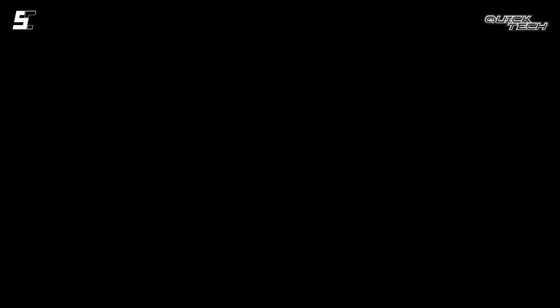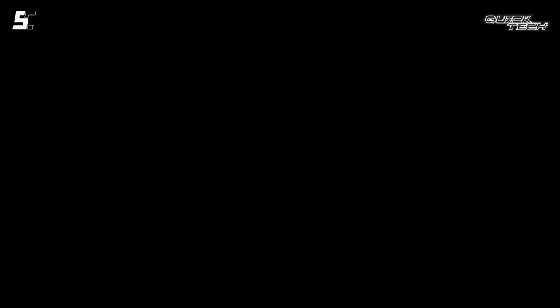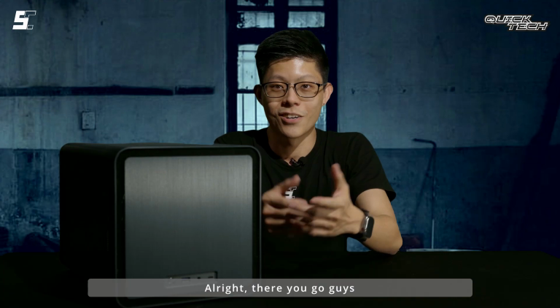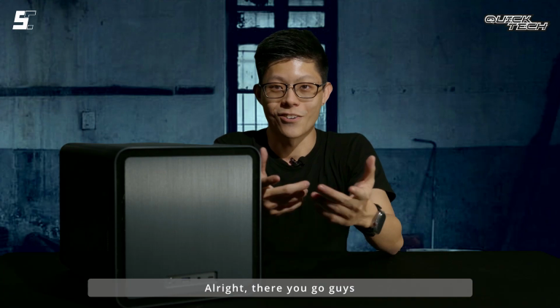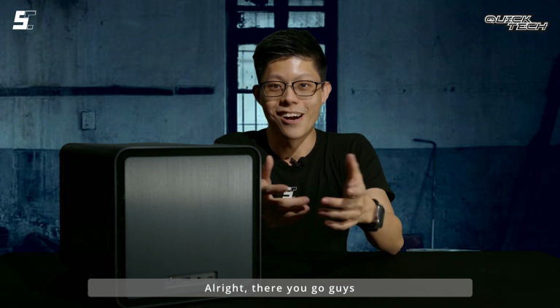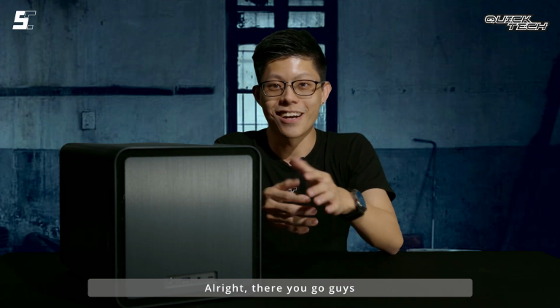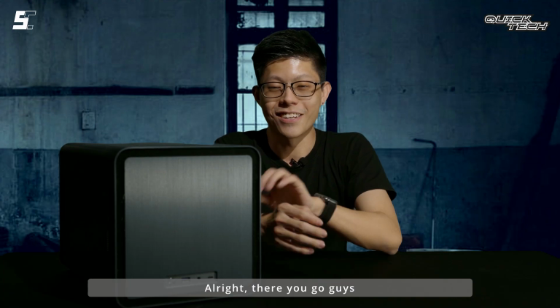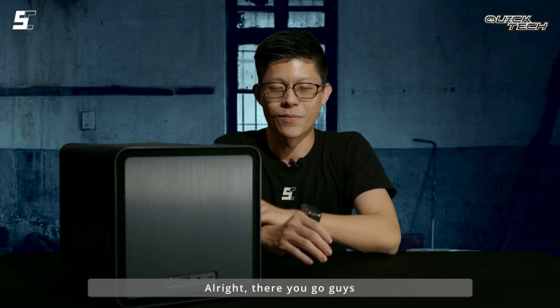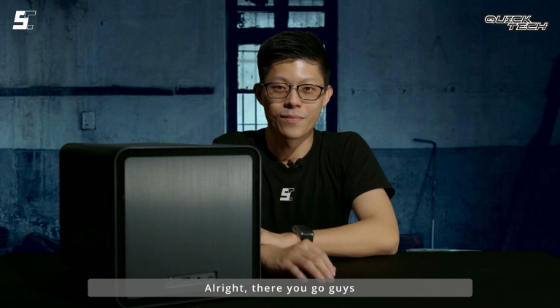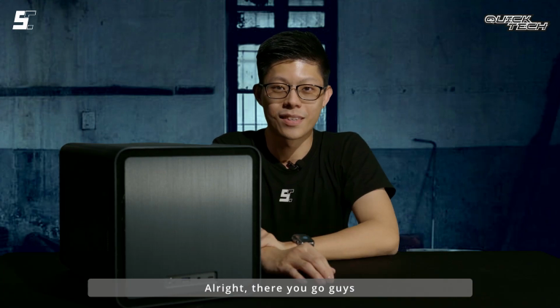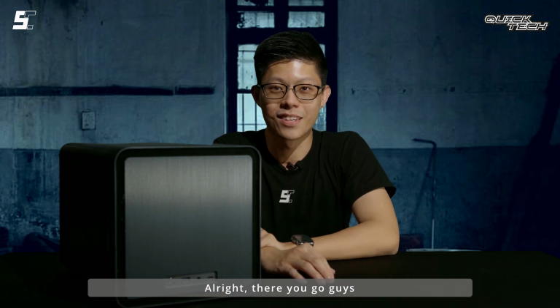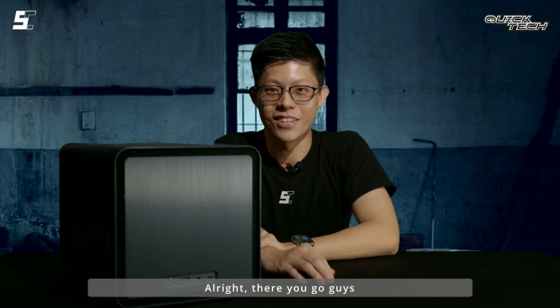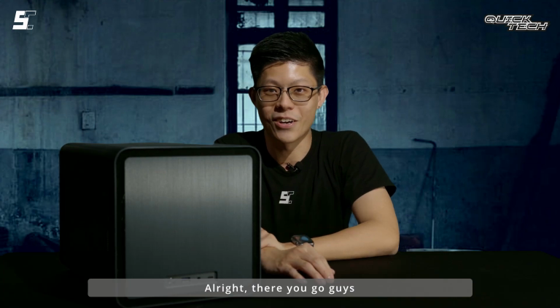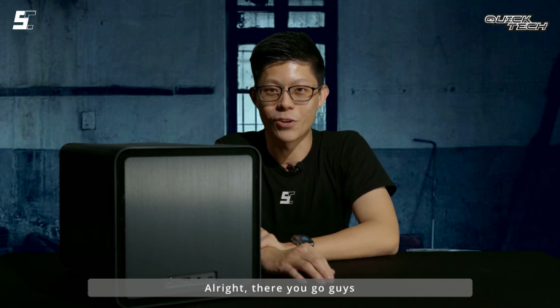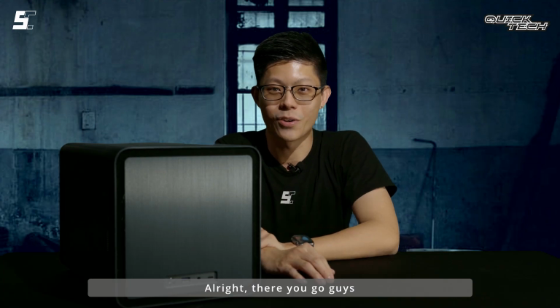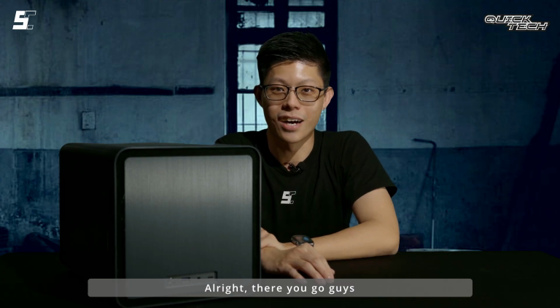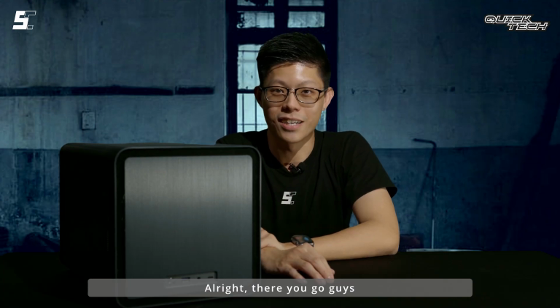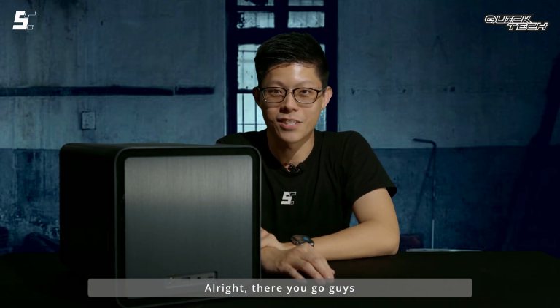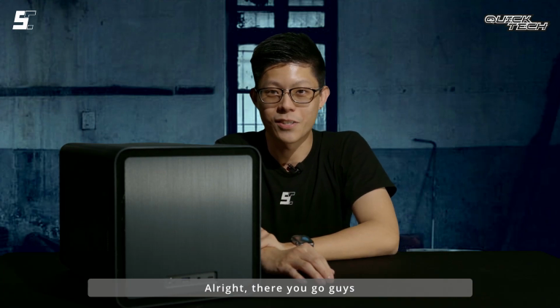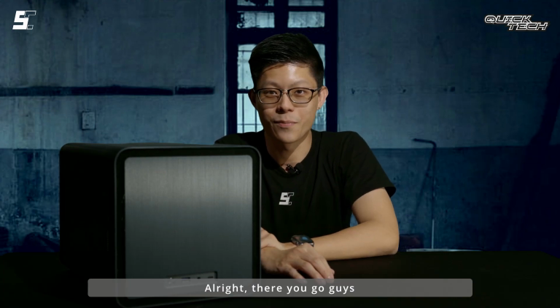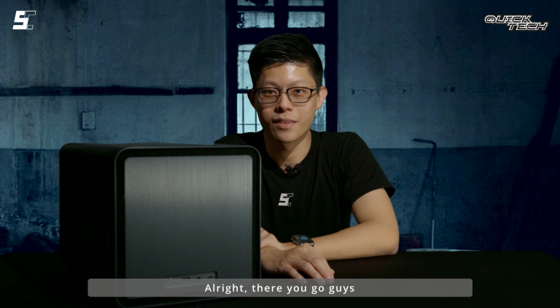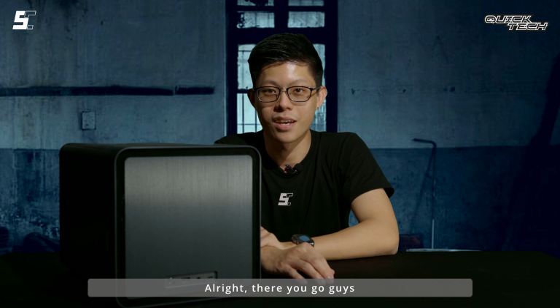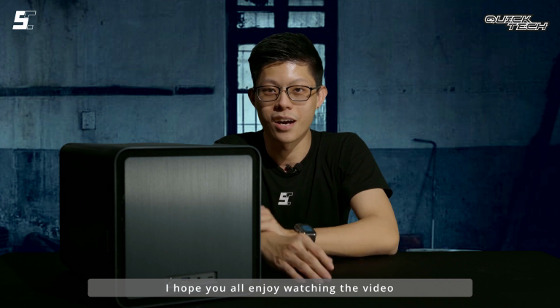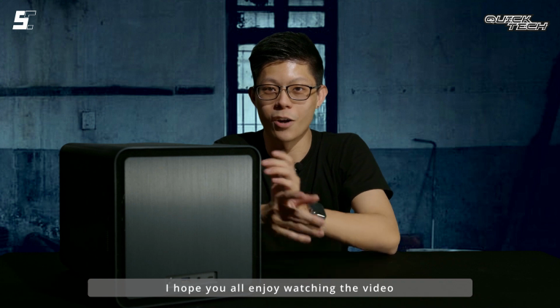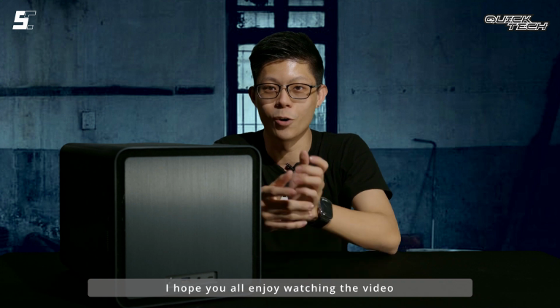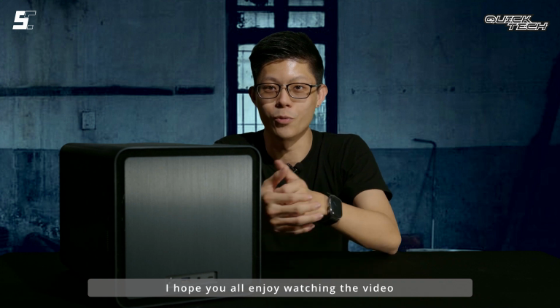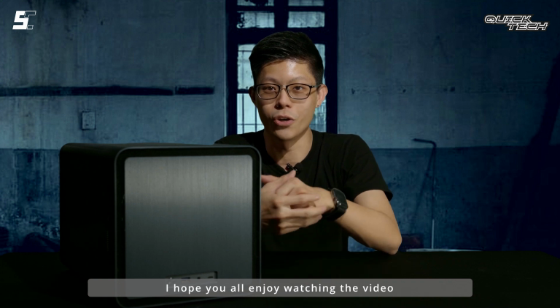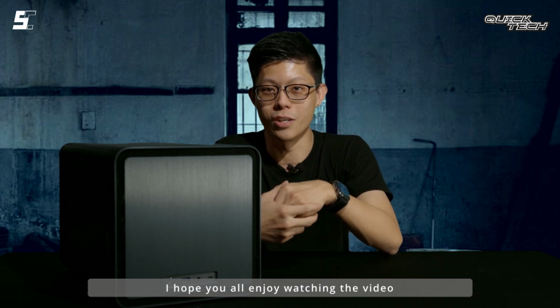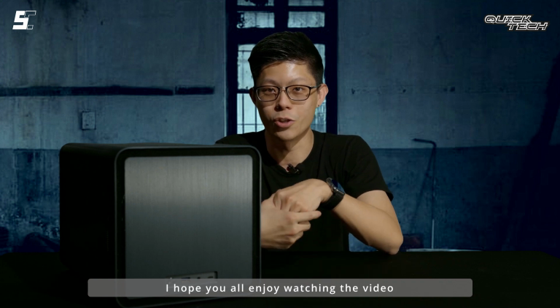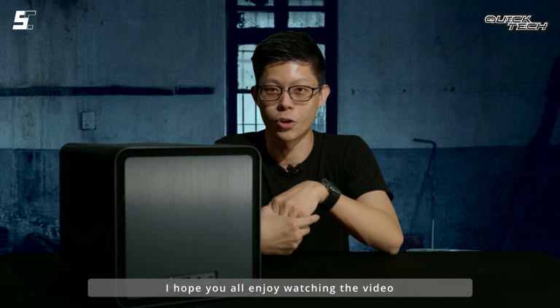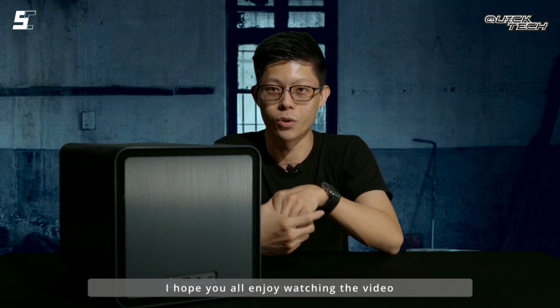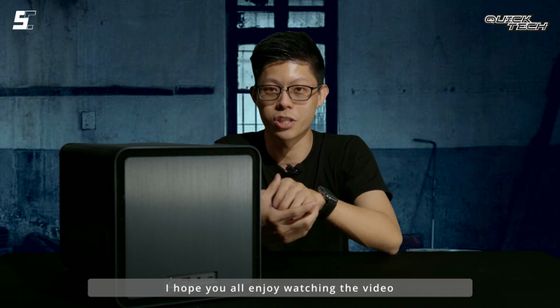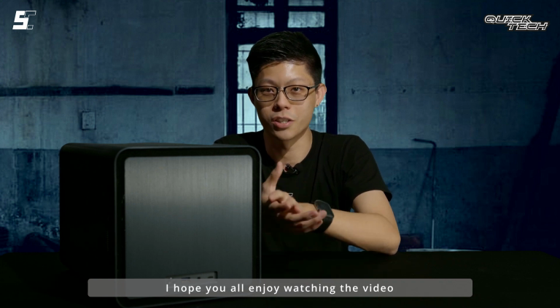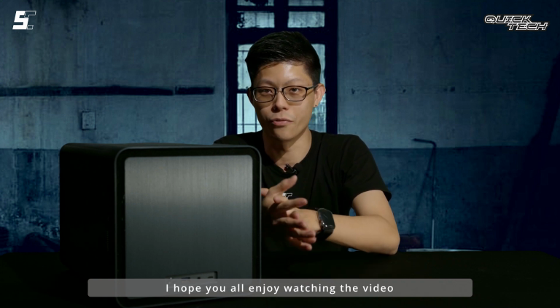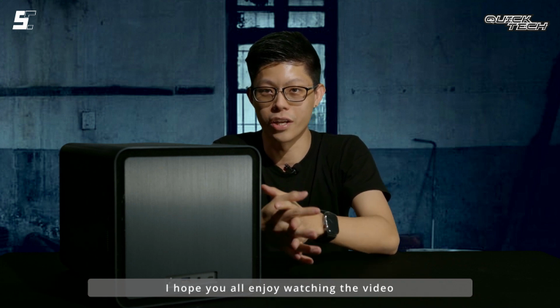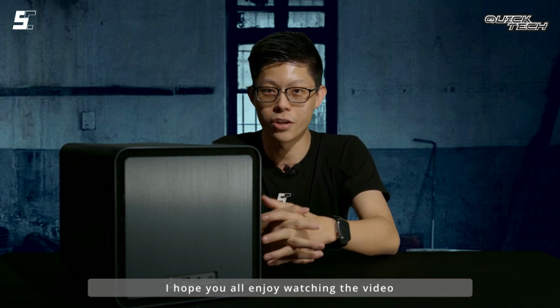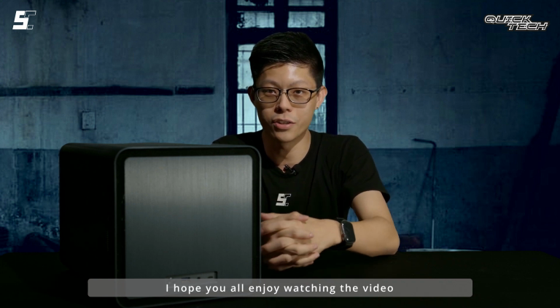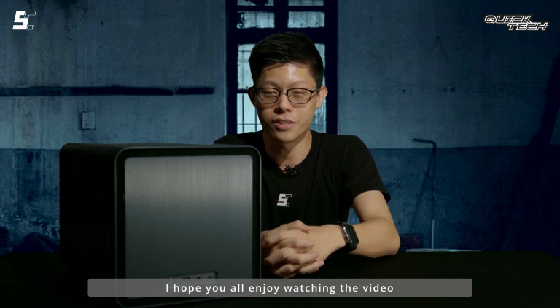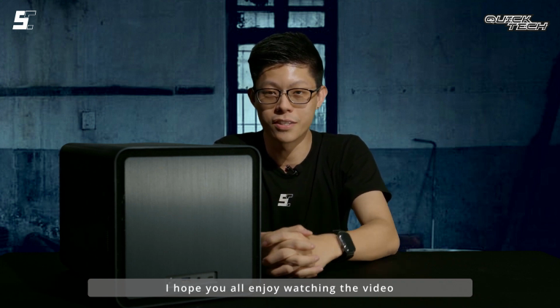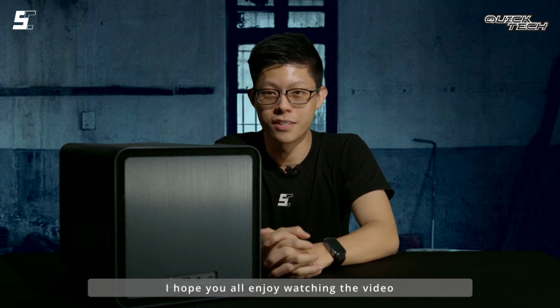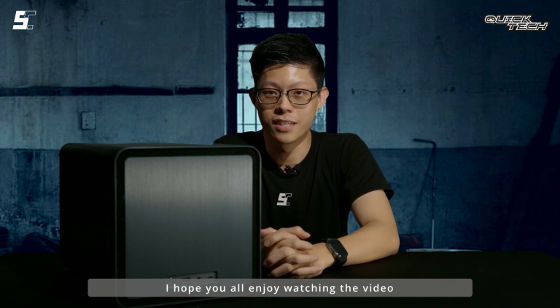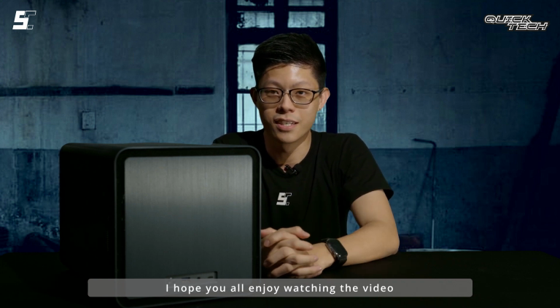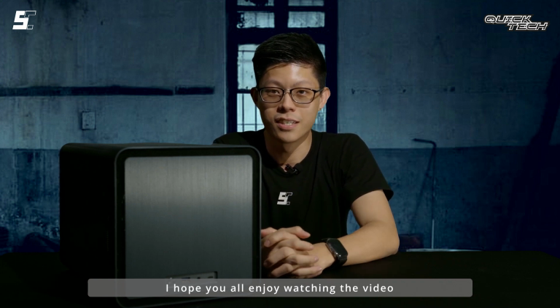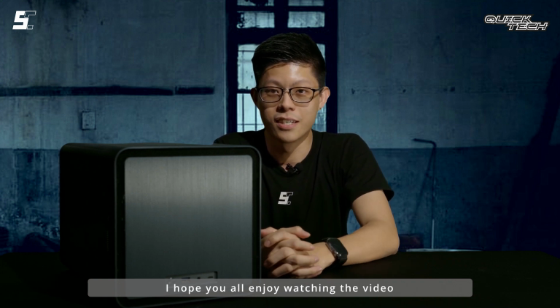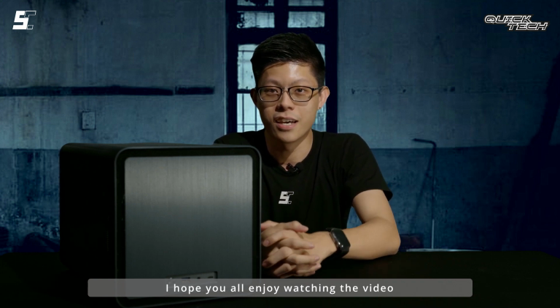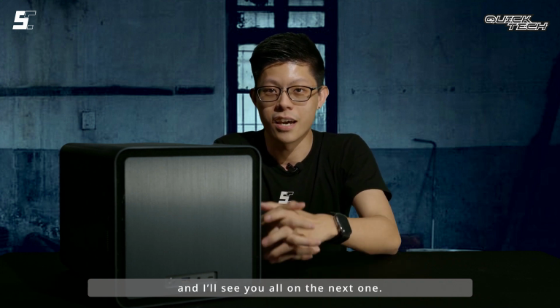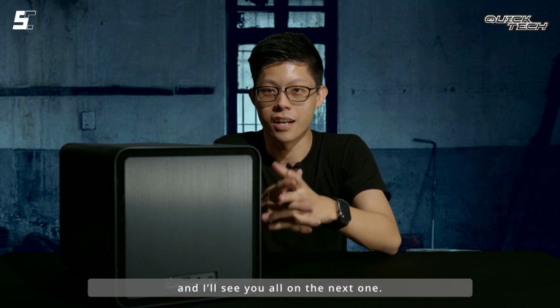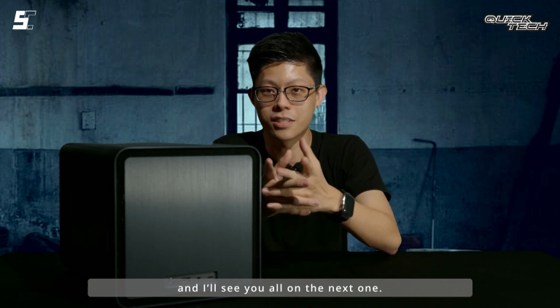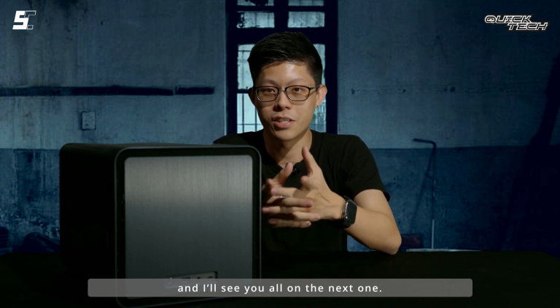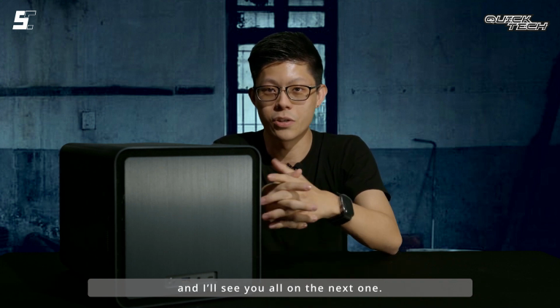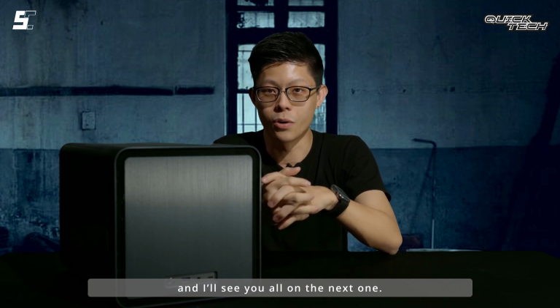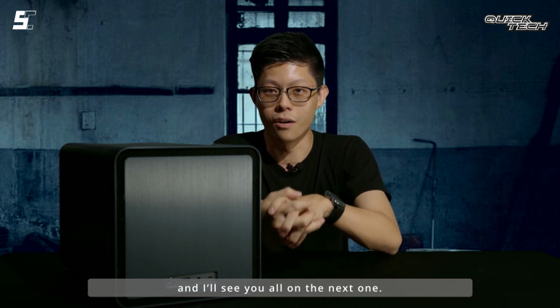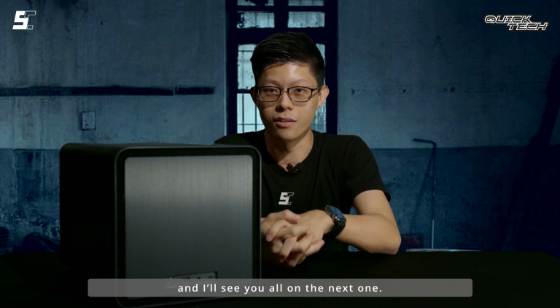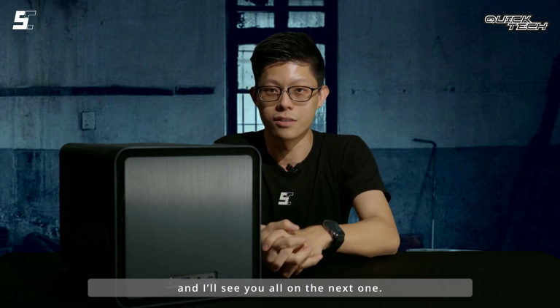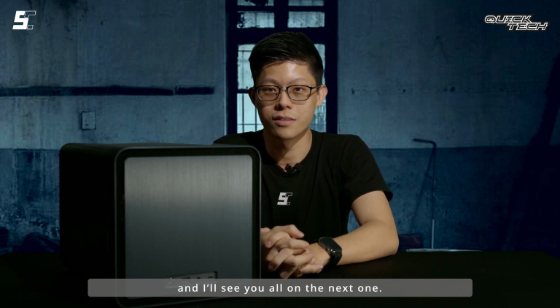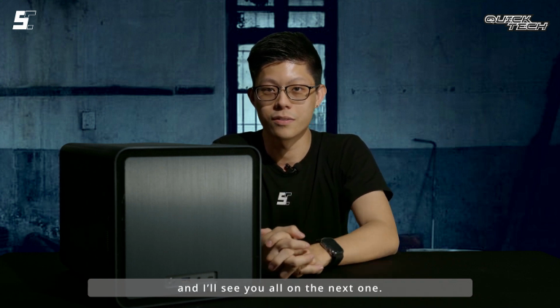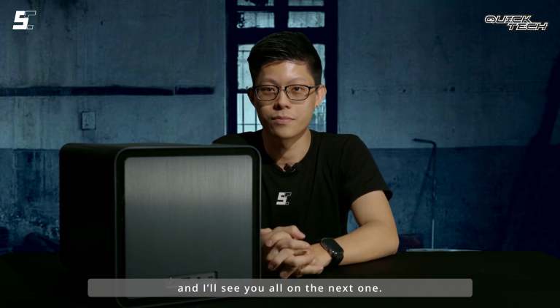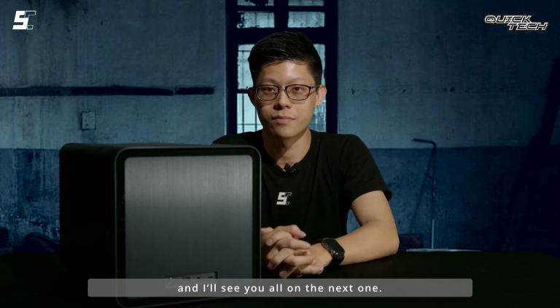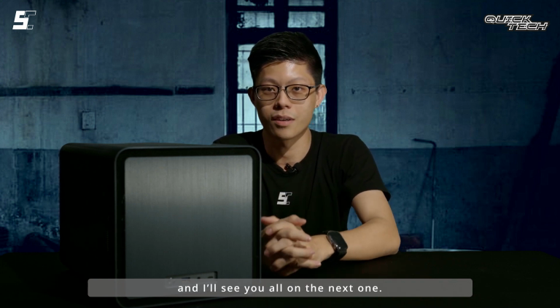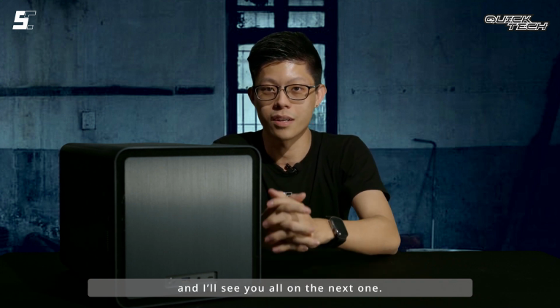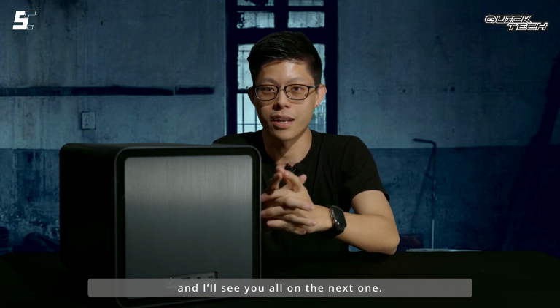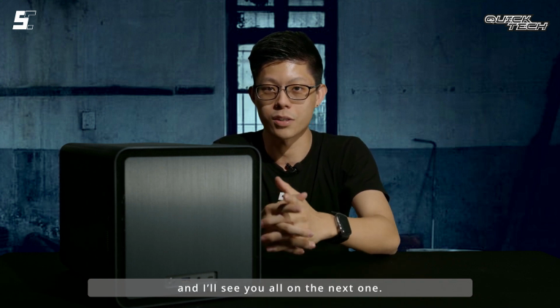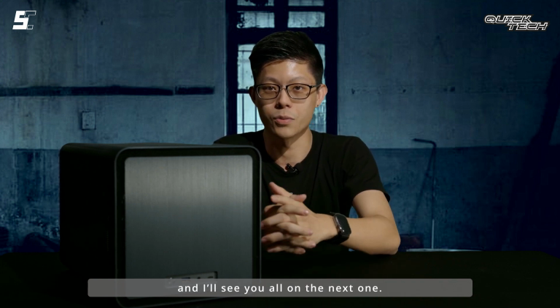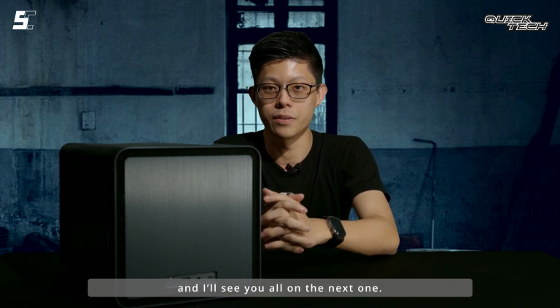Alright, there you go guys. I hope you all enjoyed watching the video, and I'll see you all on the next one.